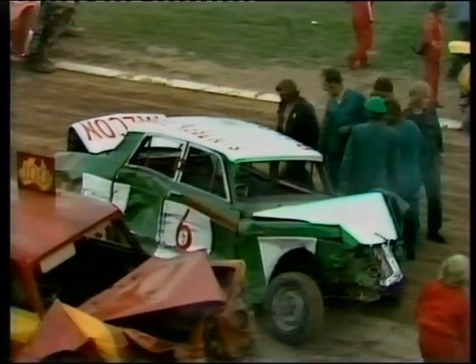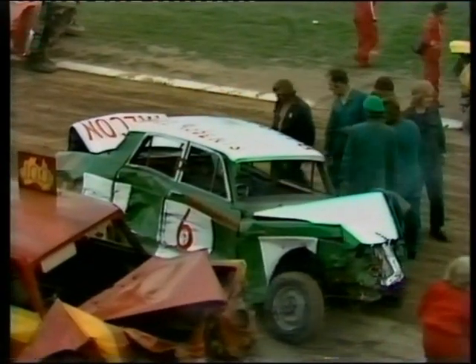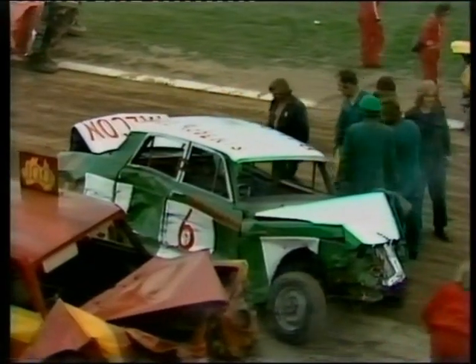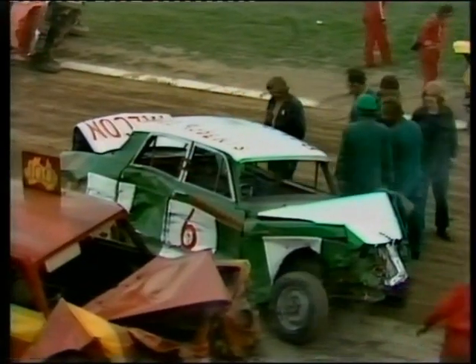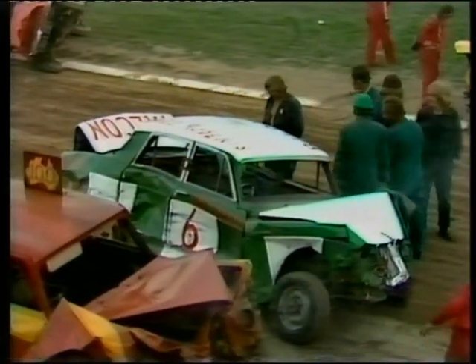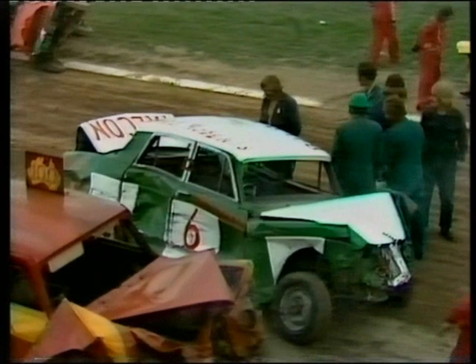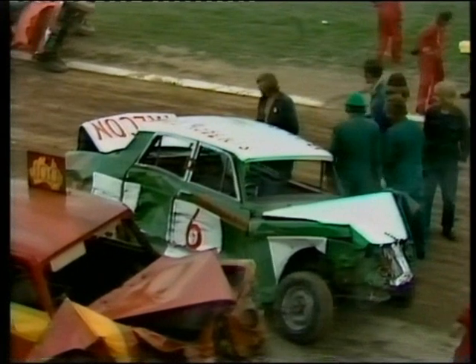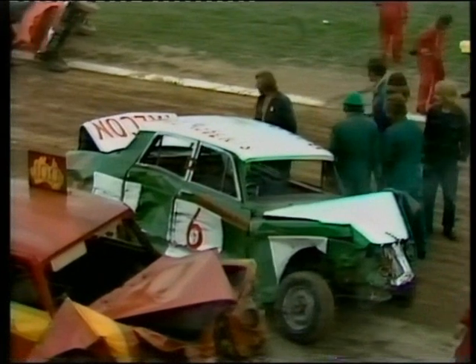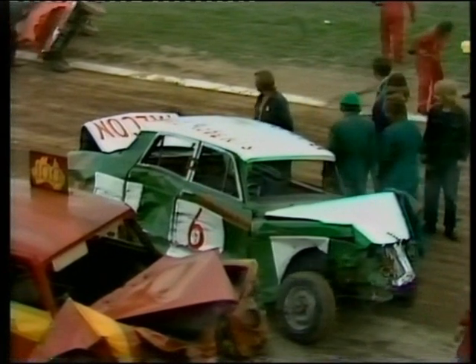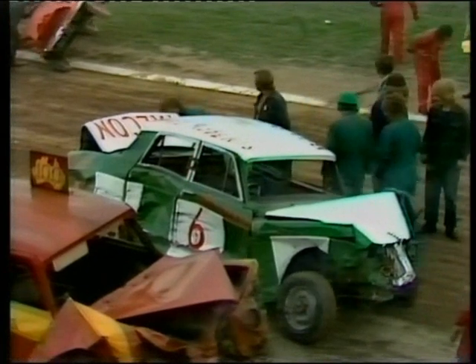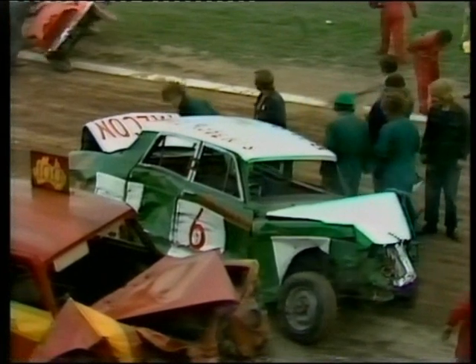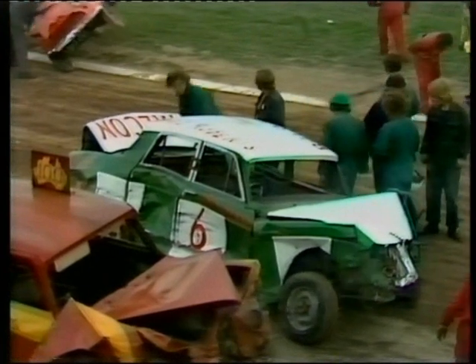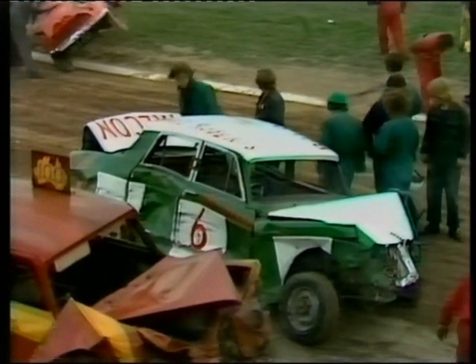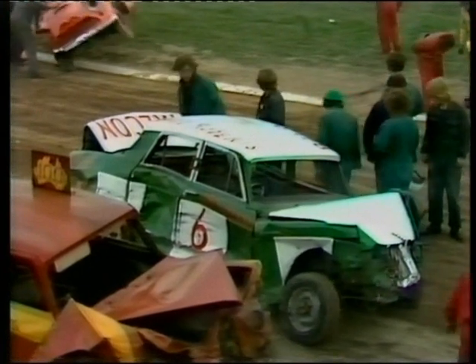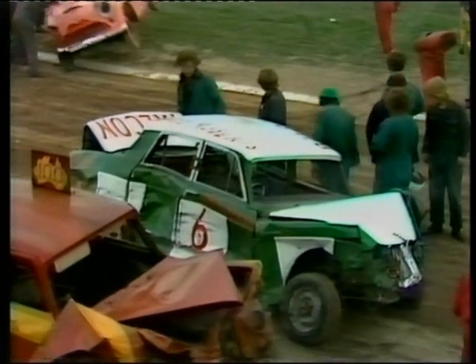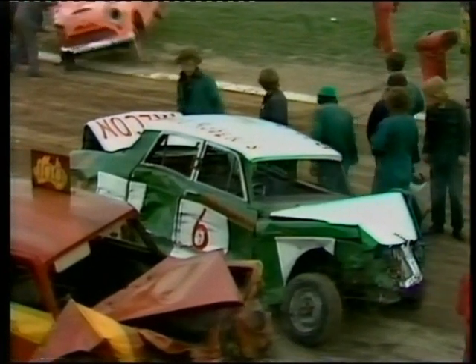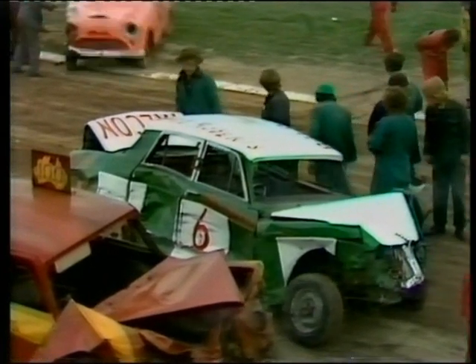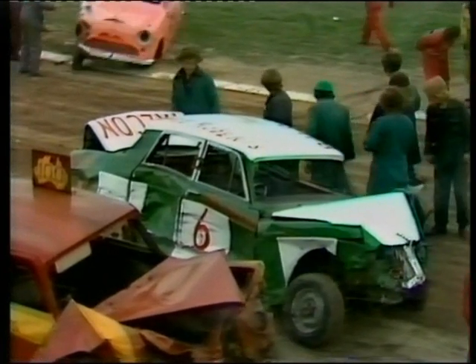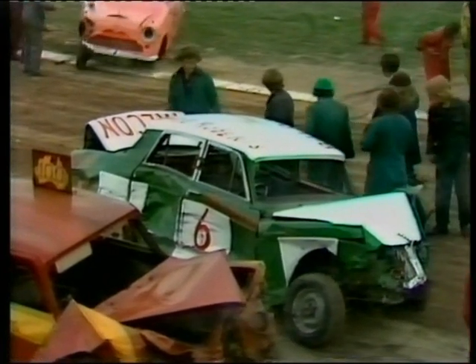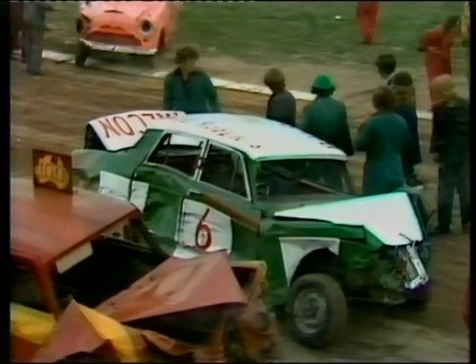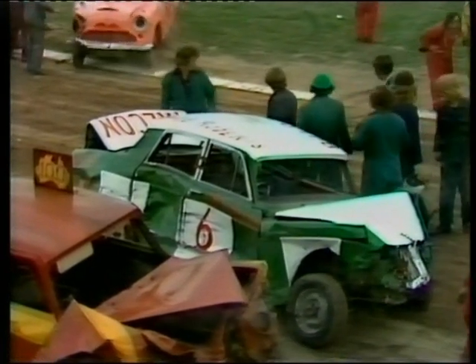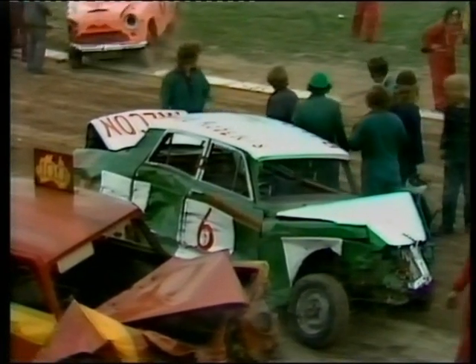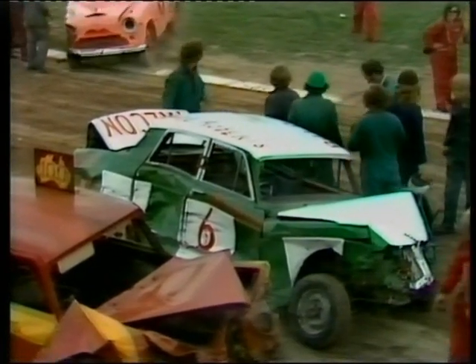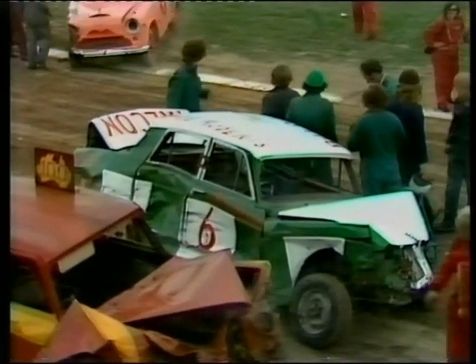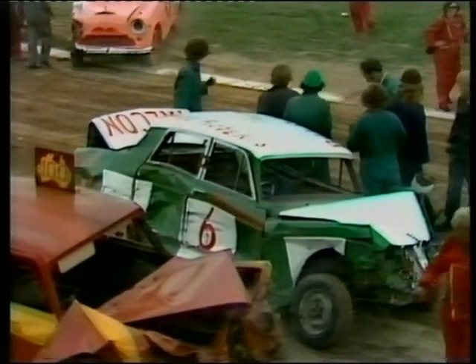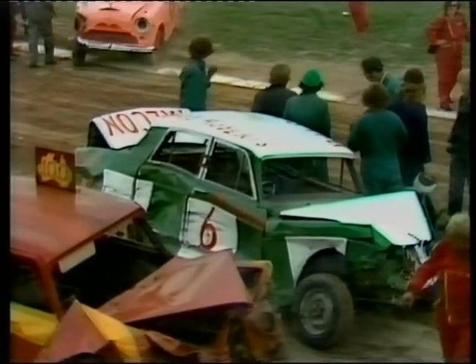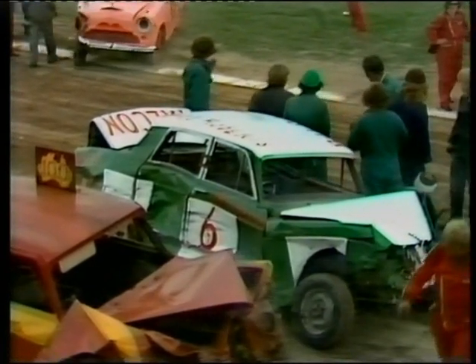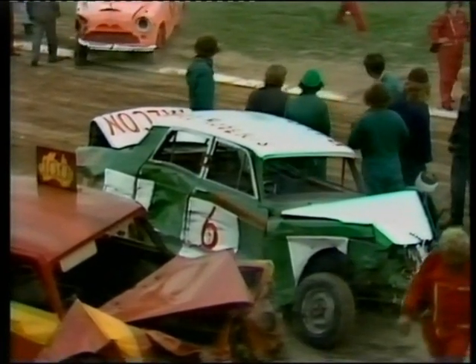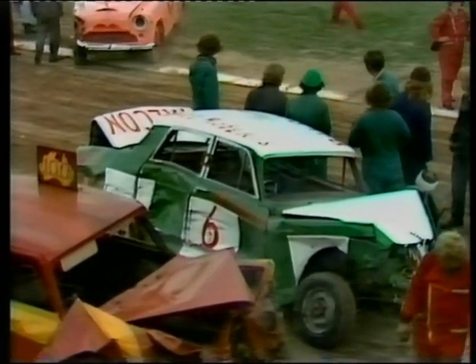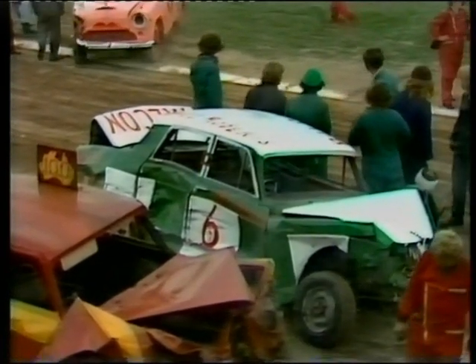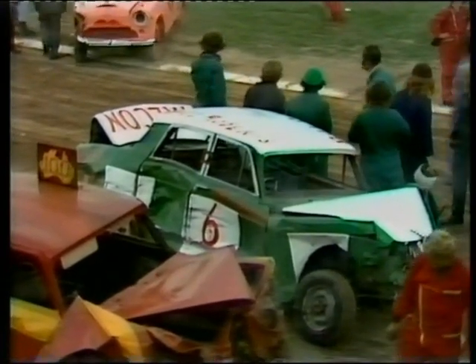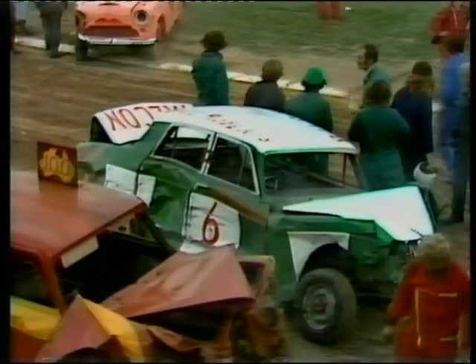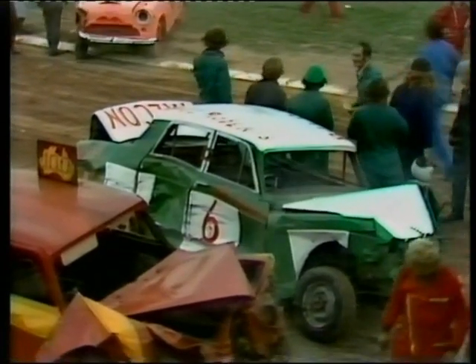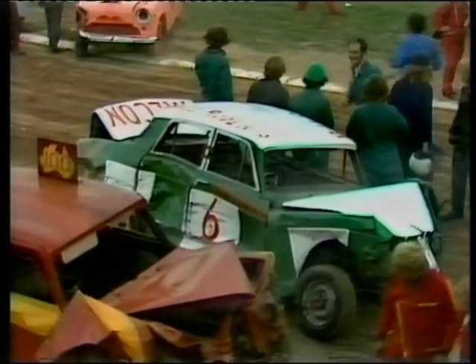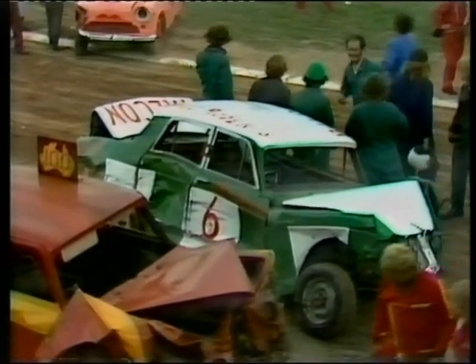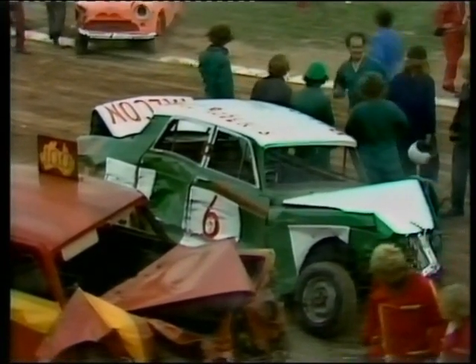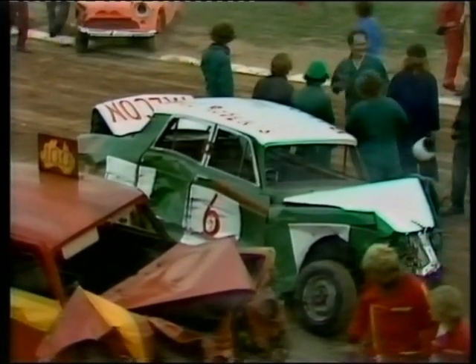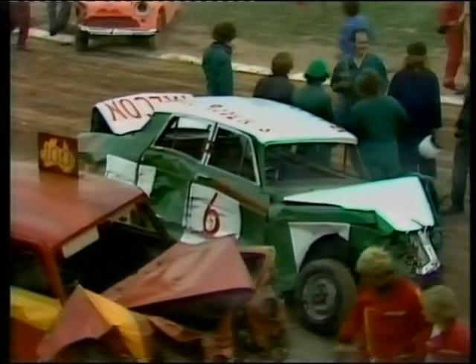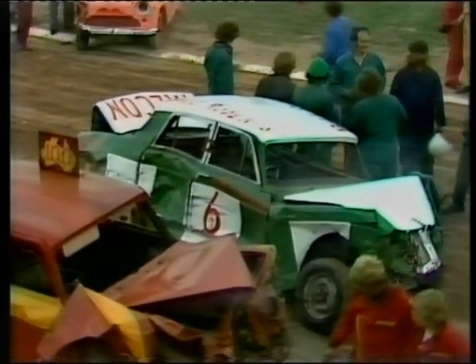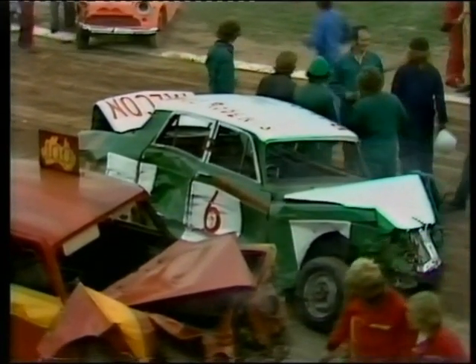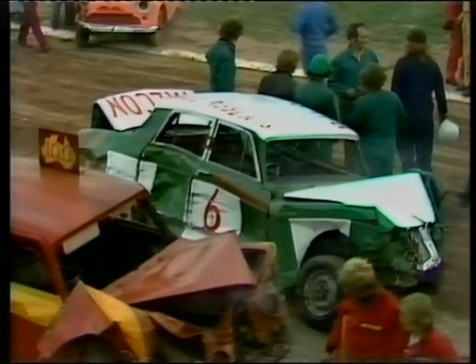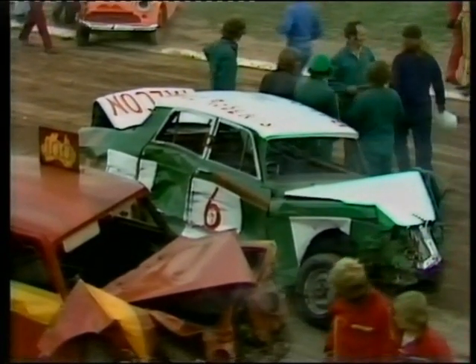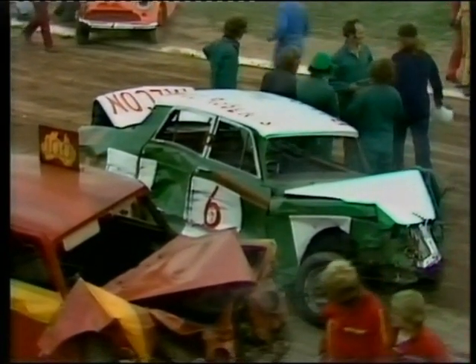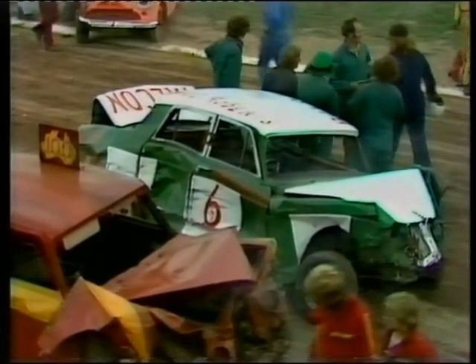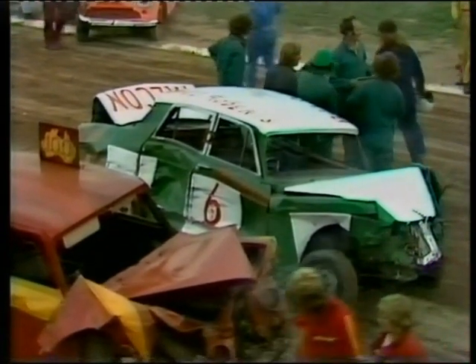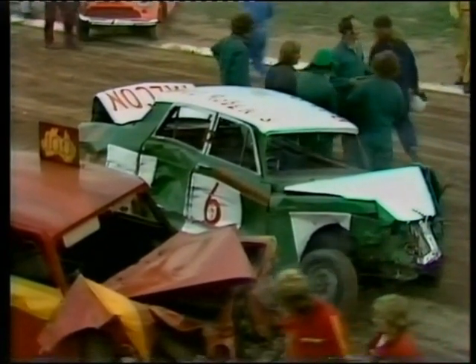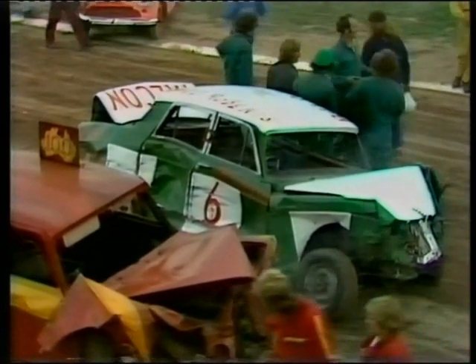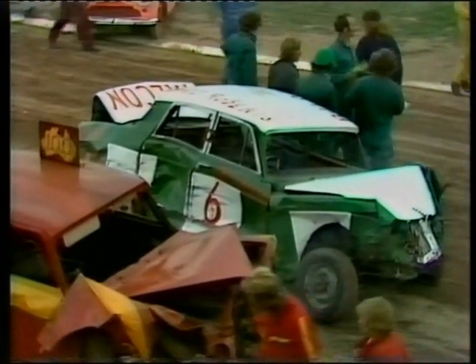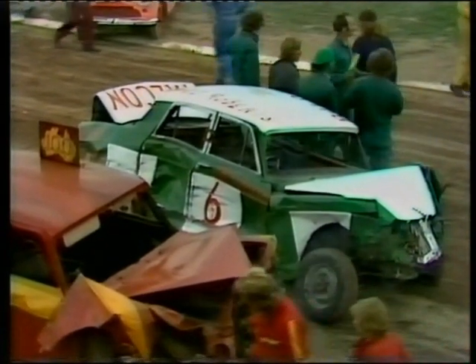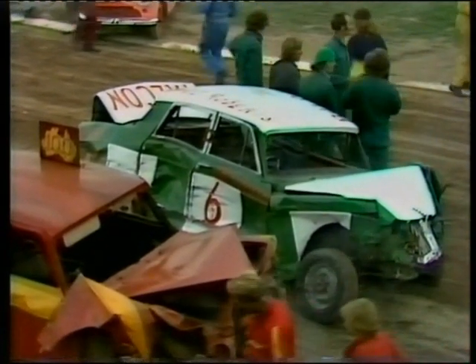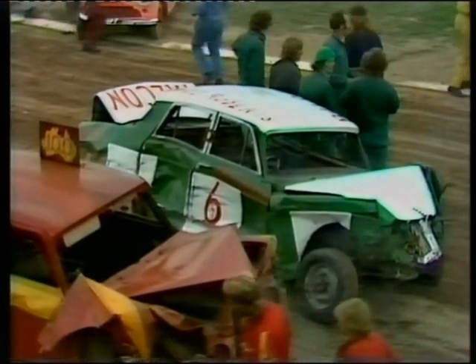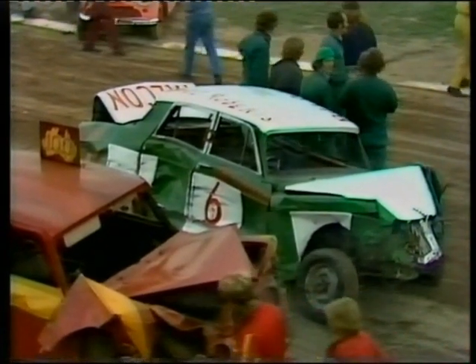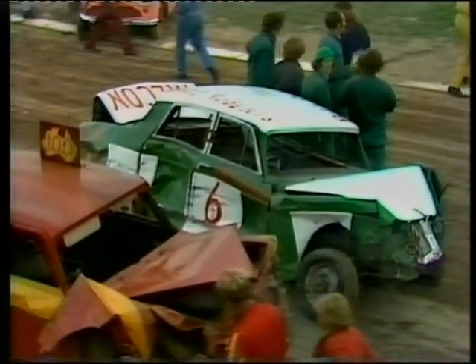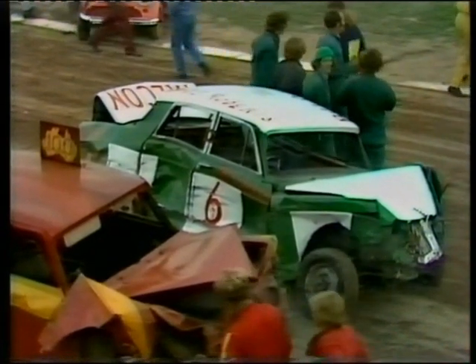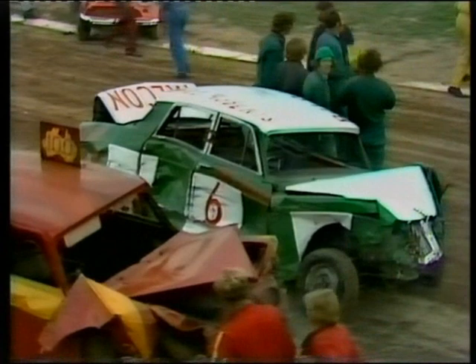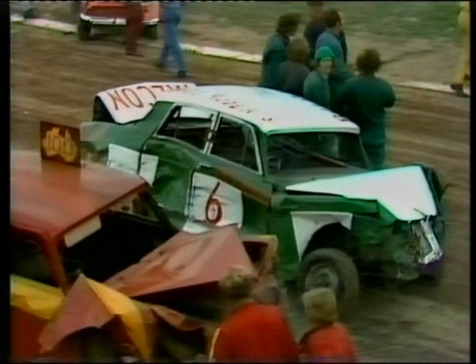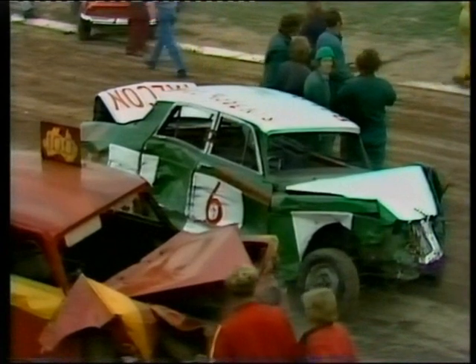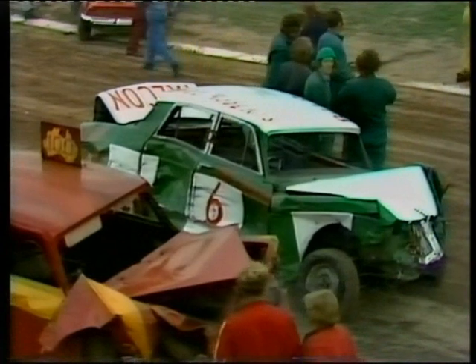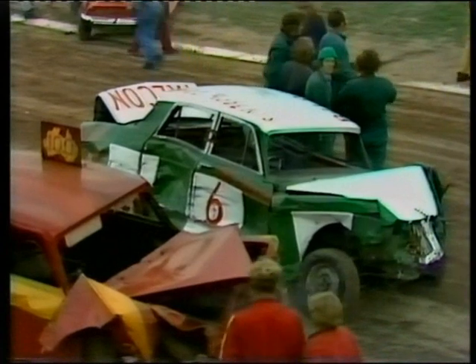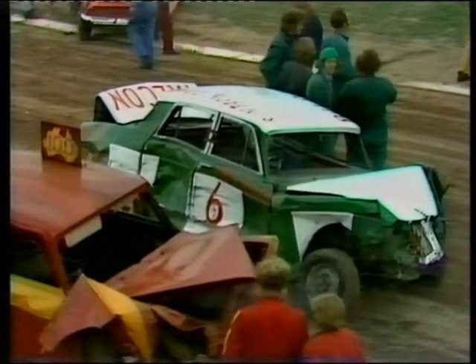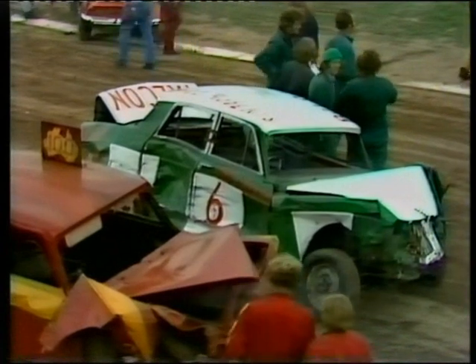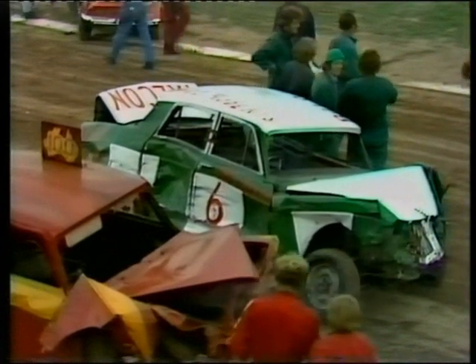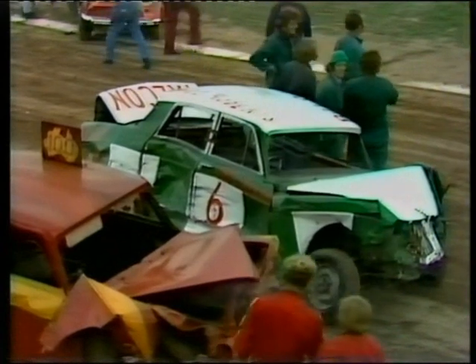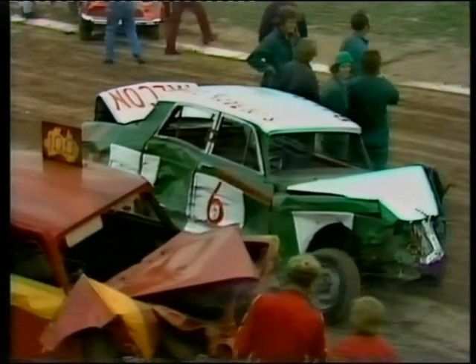And there he is — that's the man who survived that carnage in order to come out on top of the heap in the destruction derby.